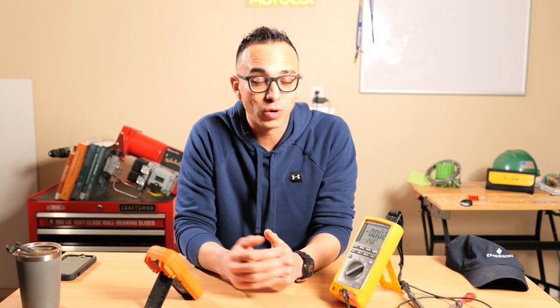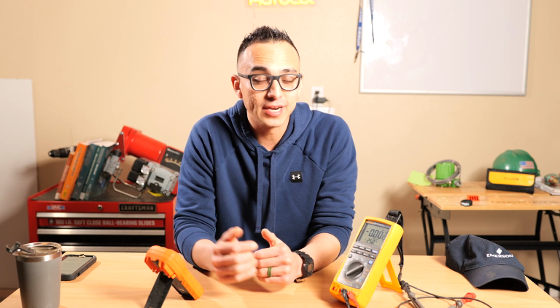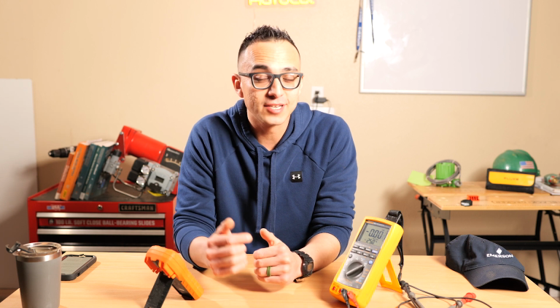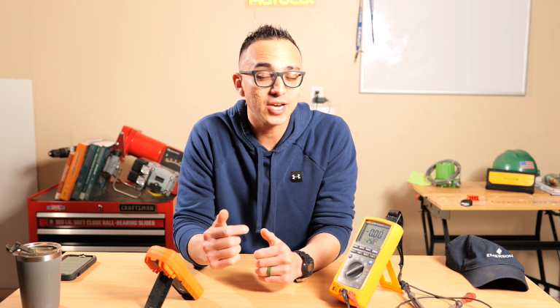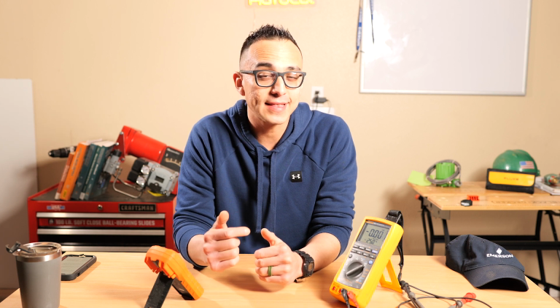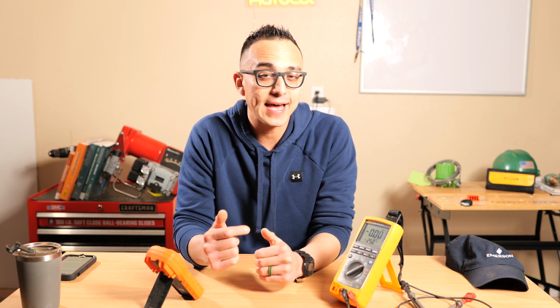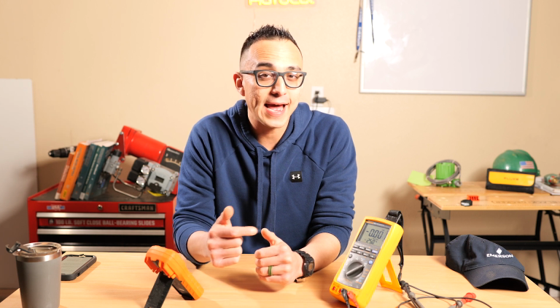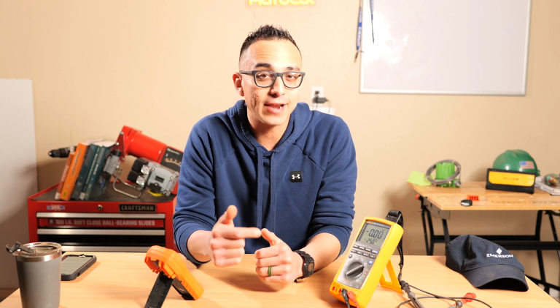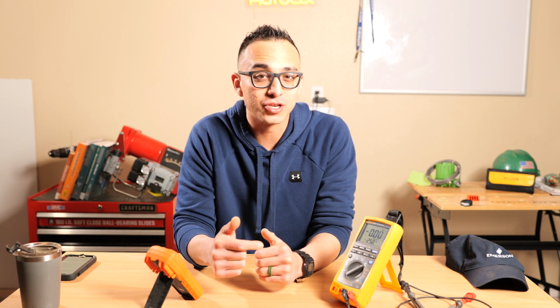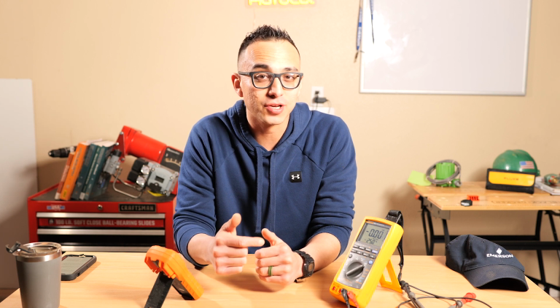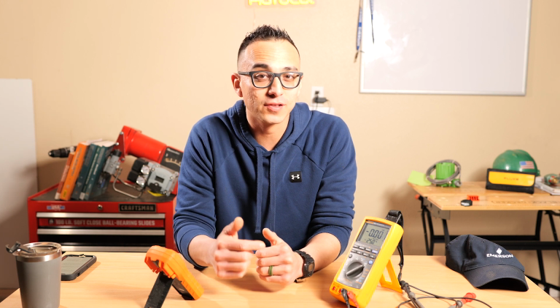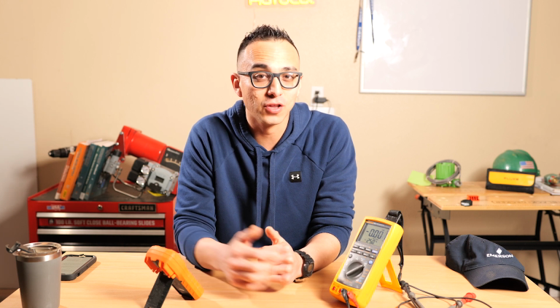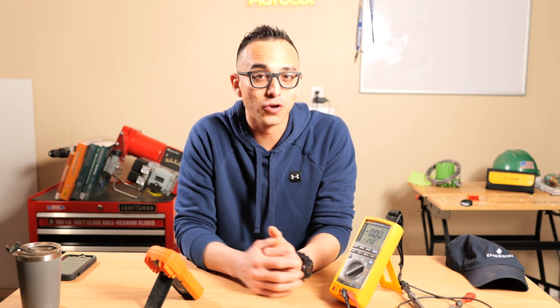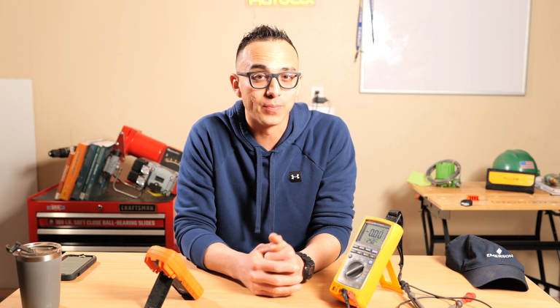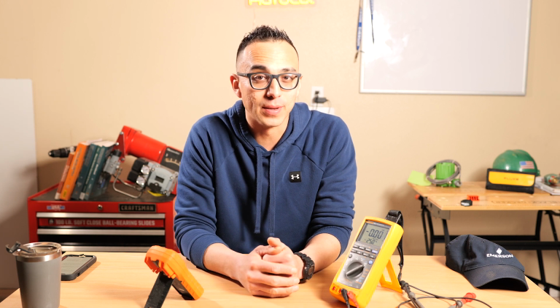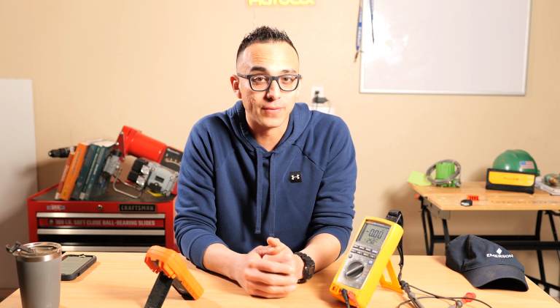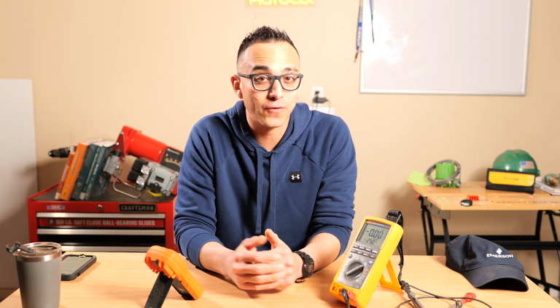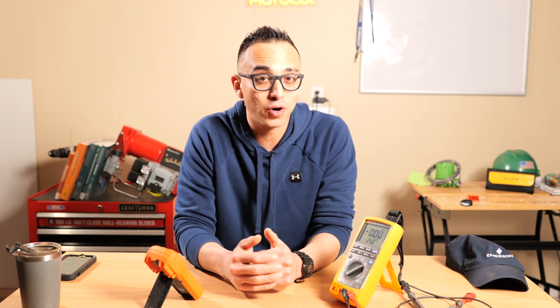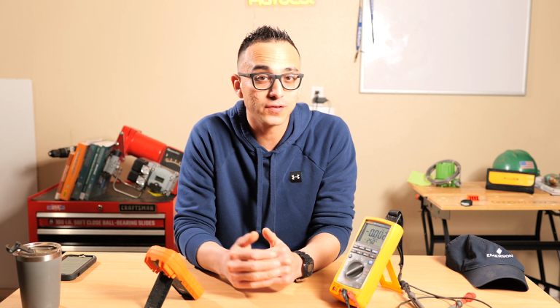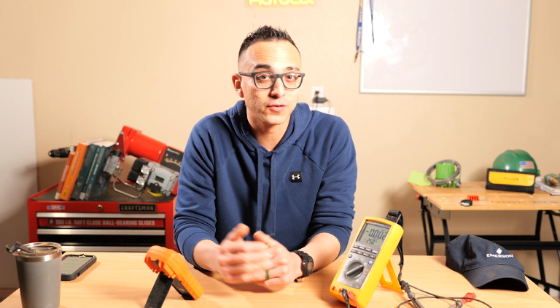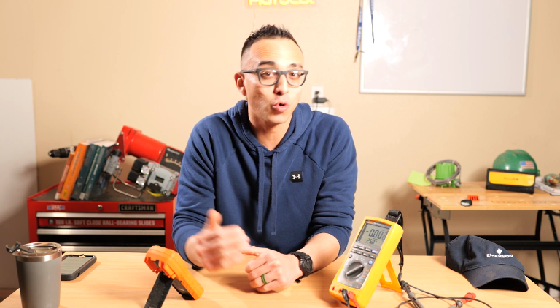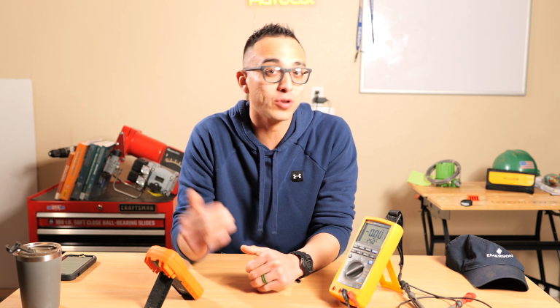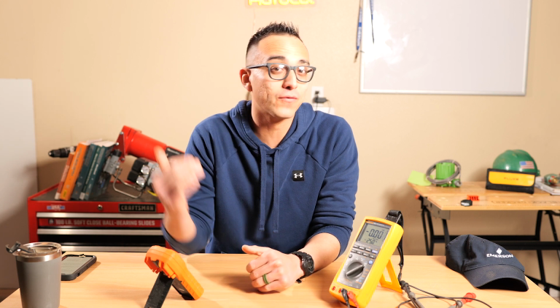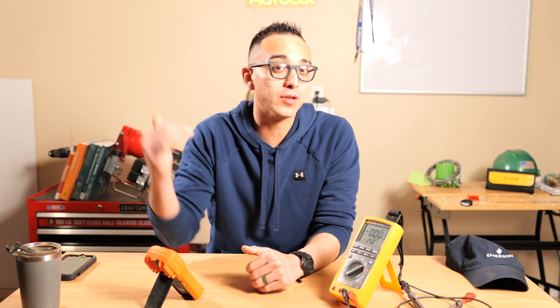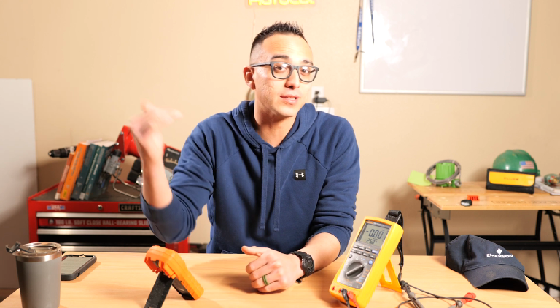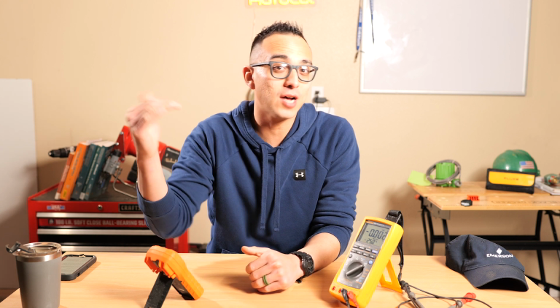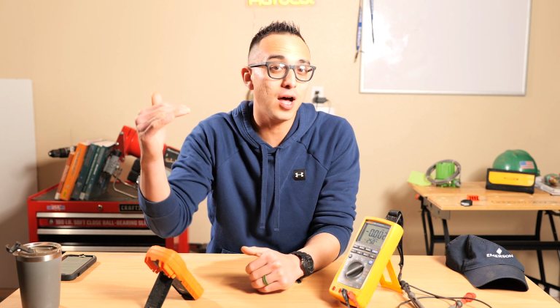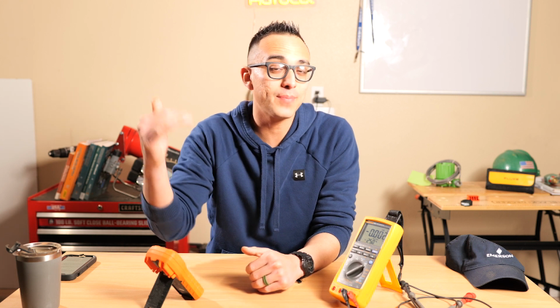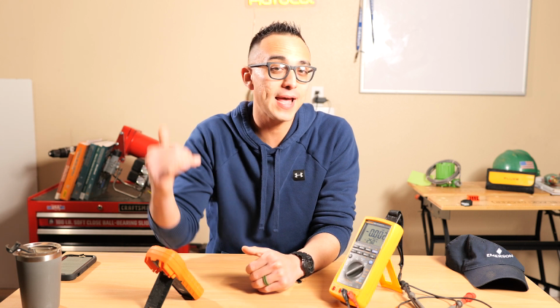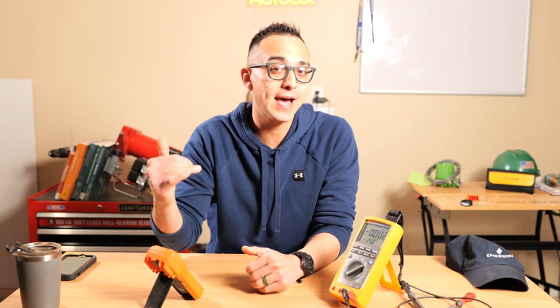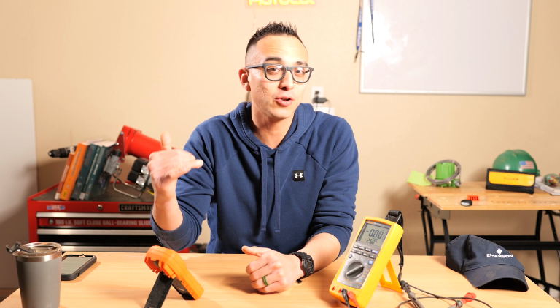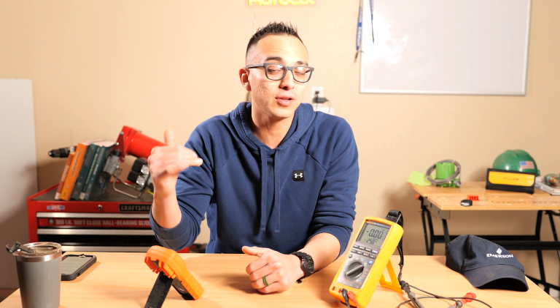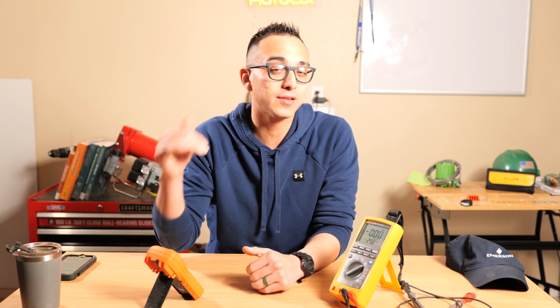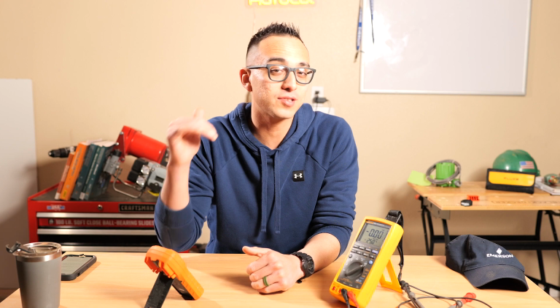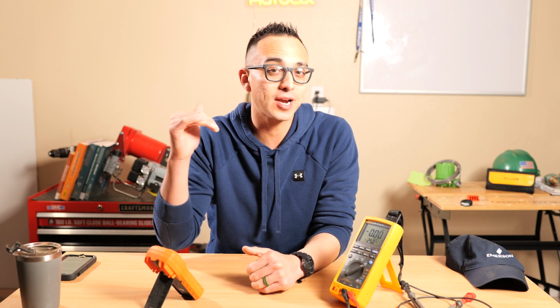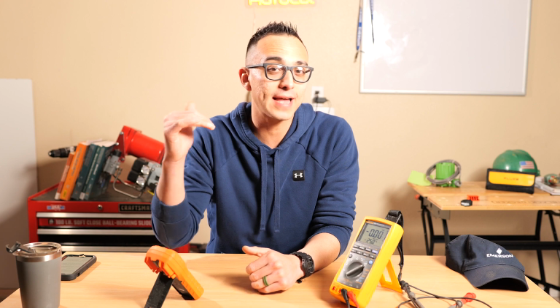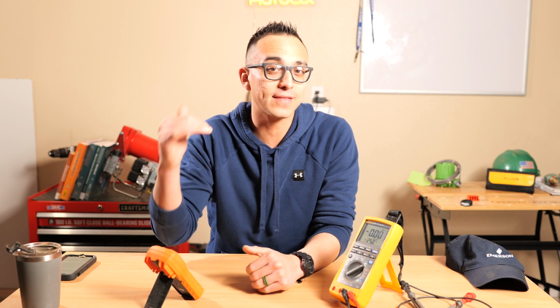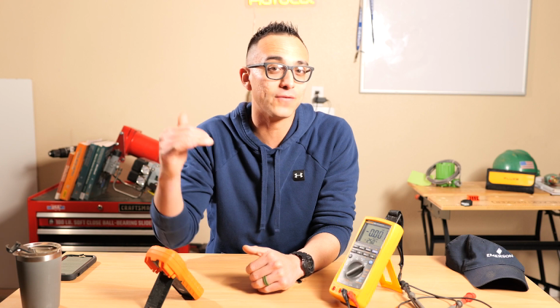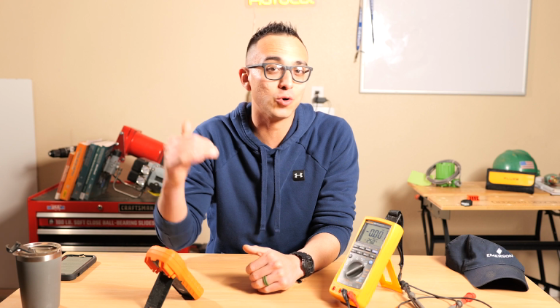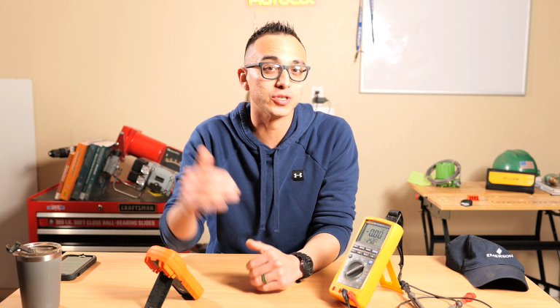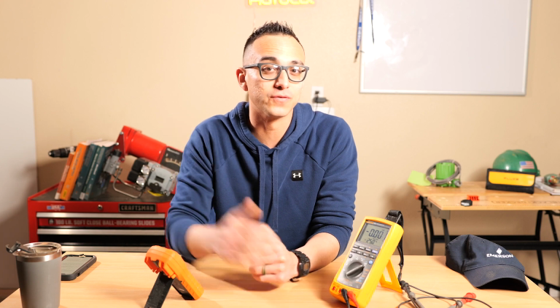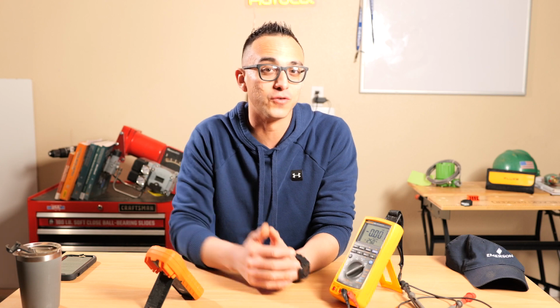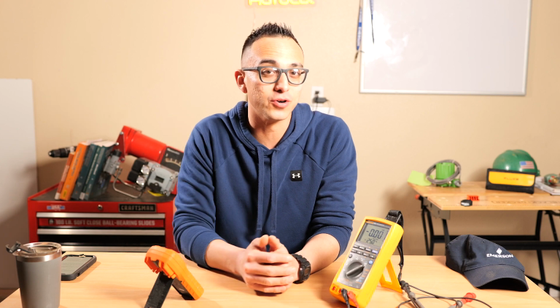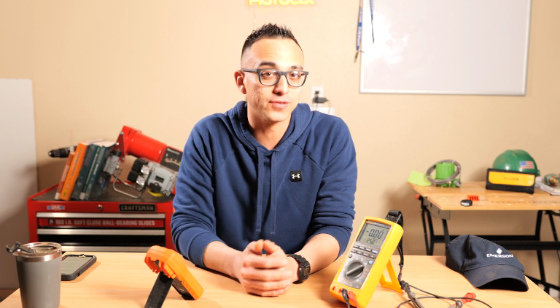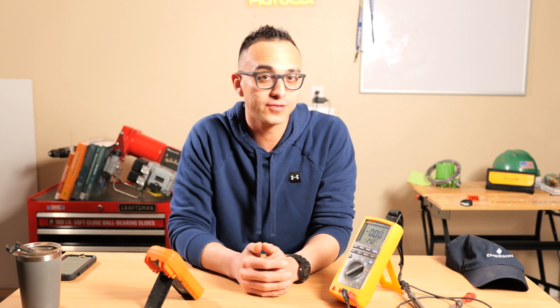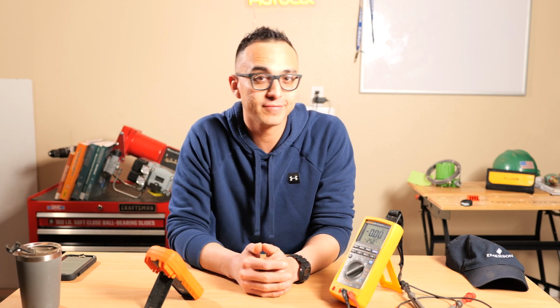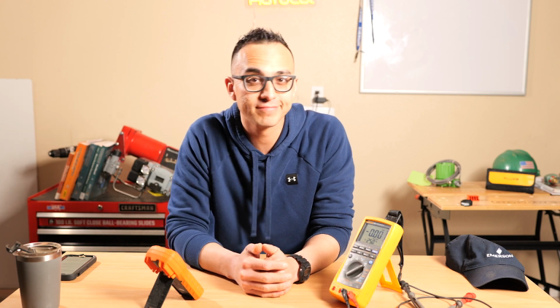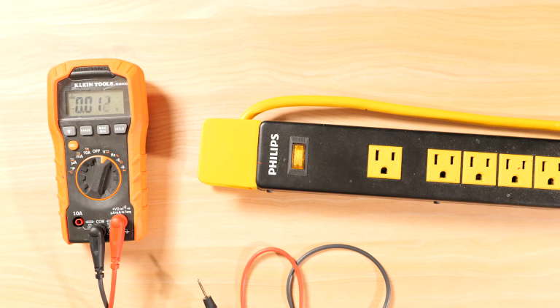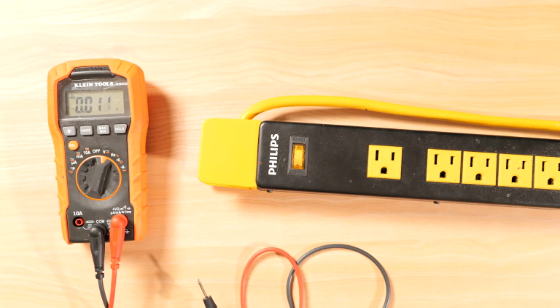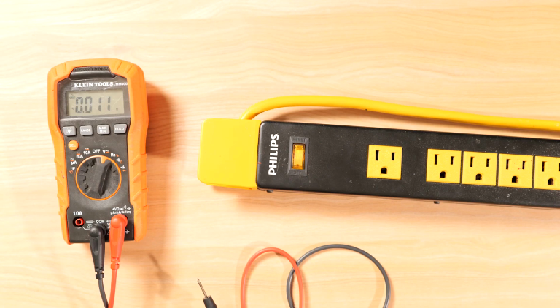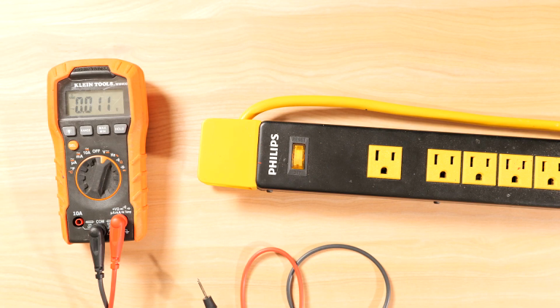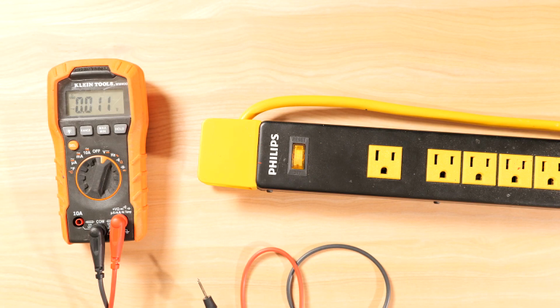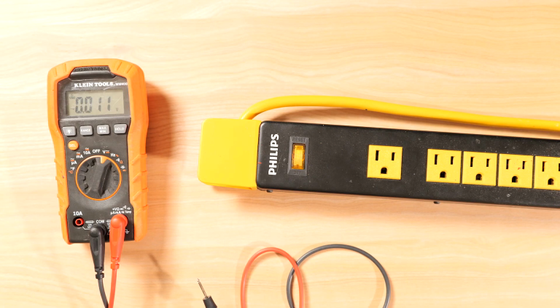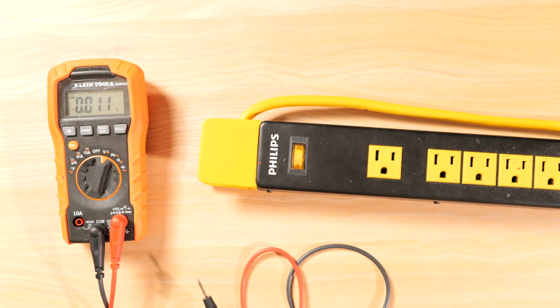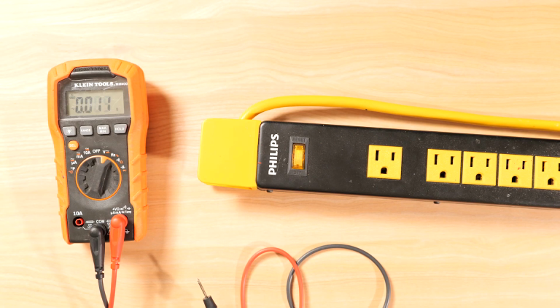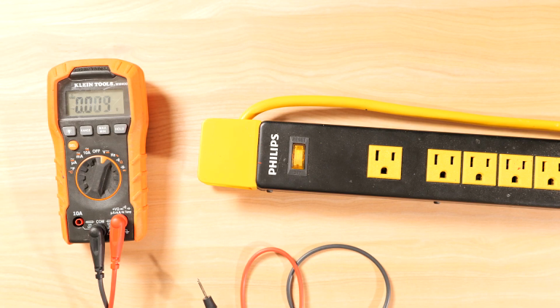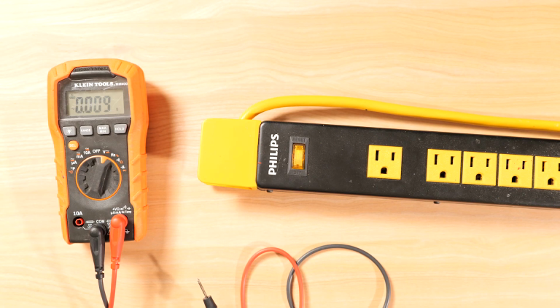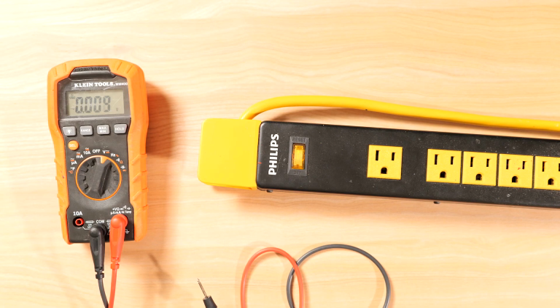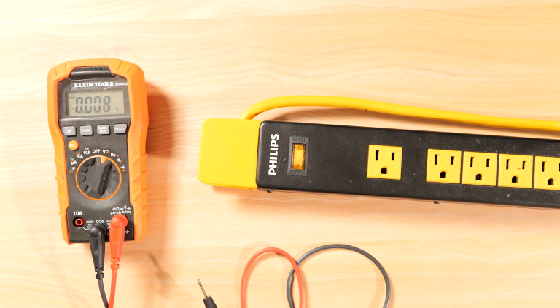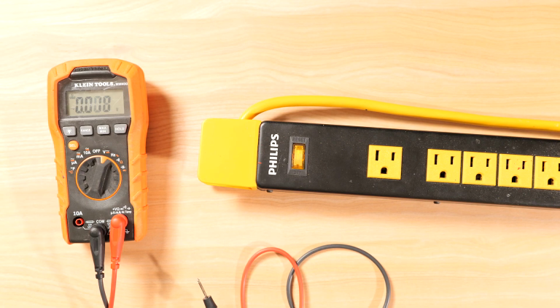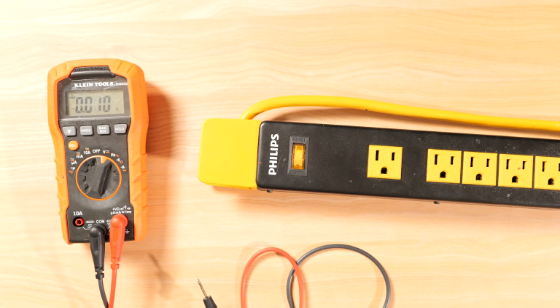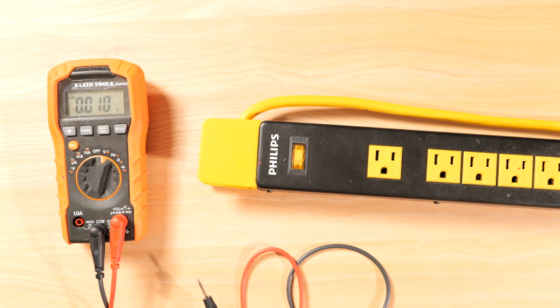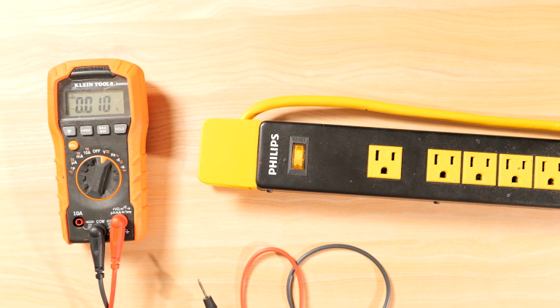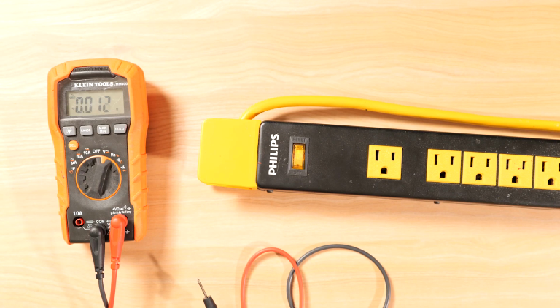The next setting is for current, measured in amperage or amps. The most important thing when checking for current is to make sure you're set up in series with the electrical circuit and not in parallel. We'll check that out in a bit, but first let's go through voltage.